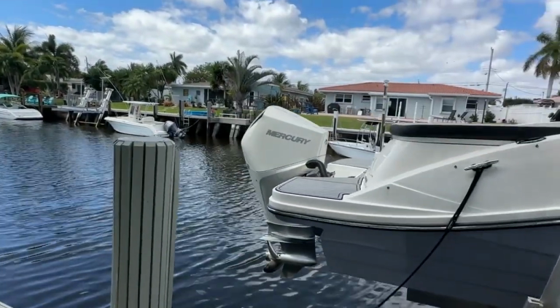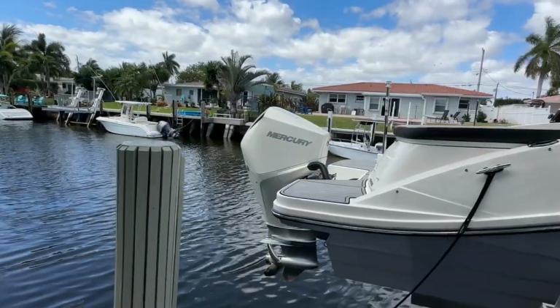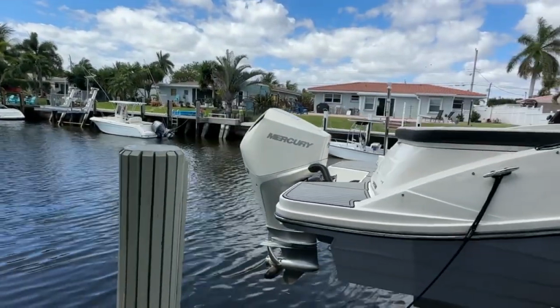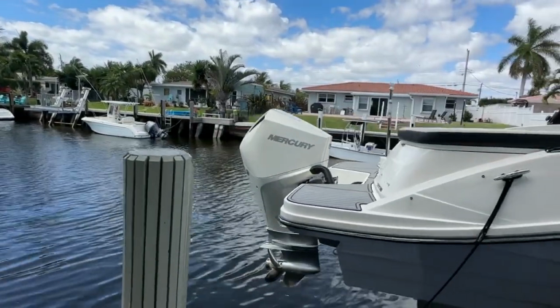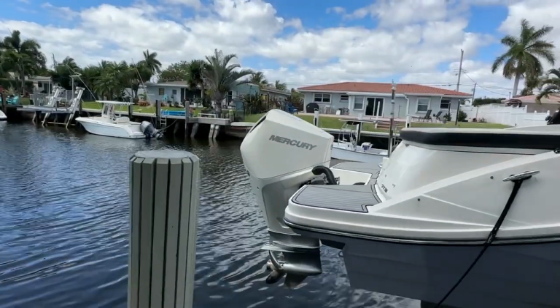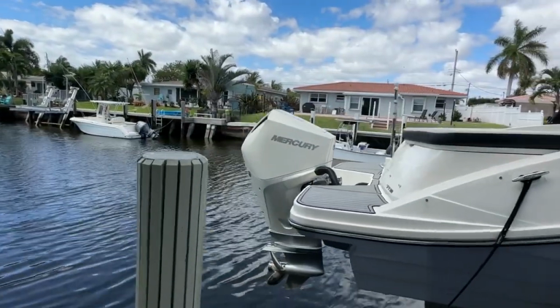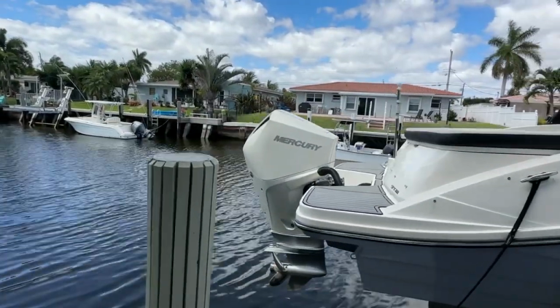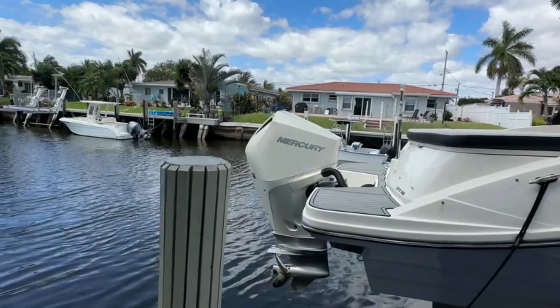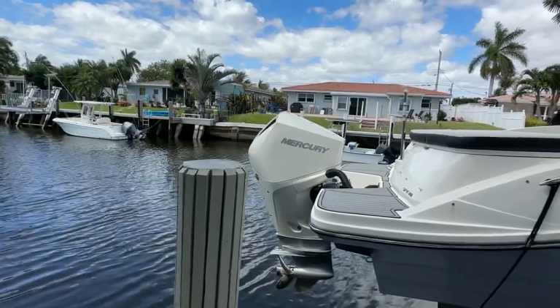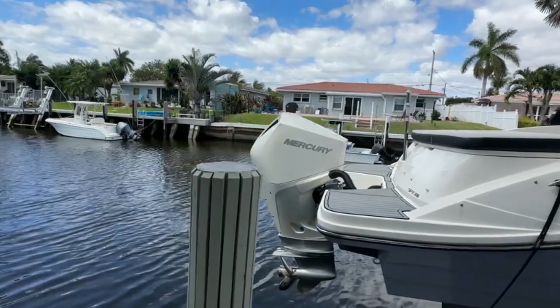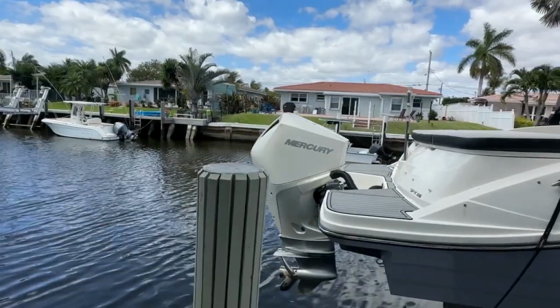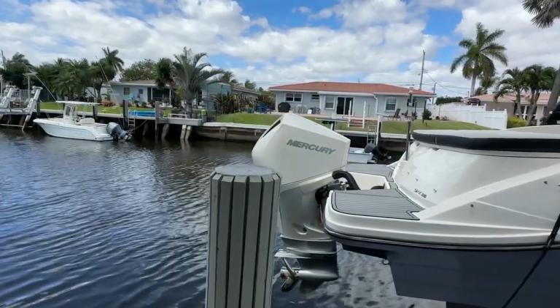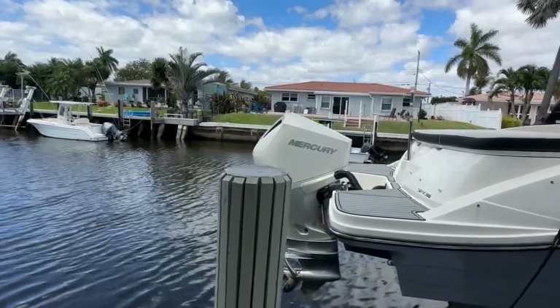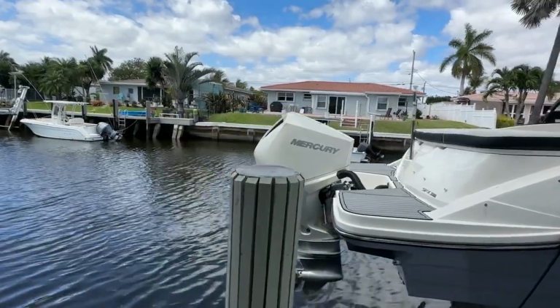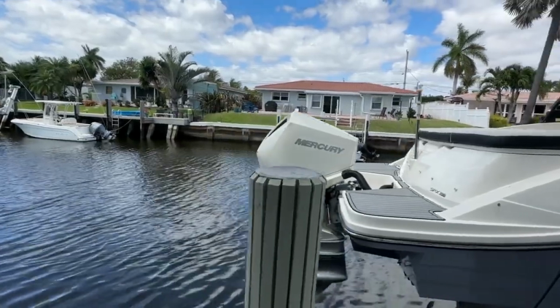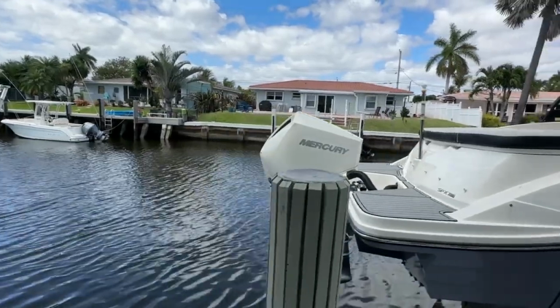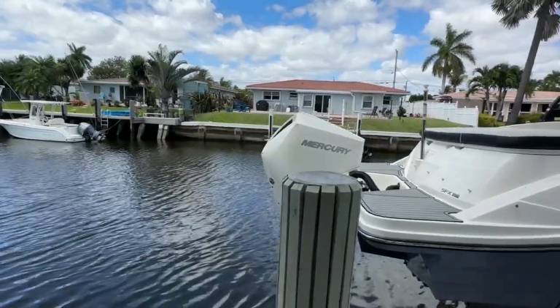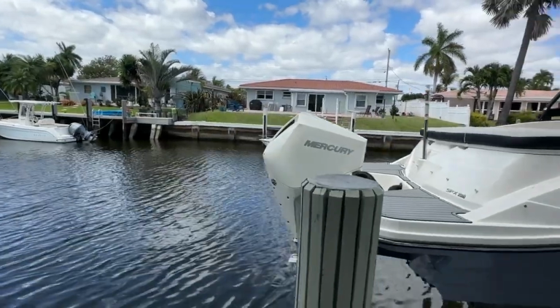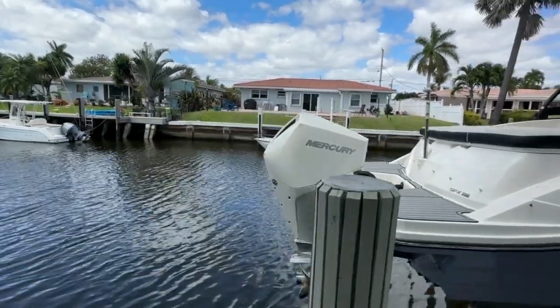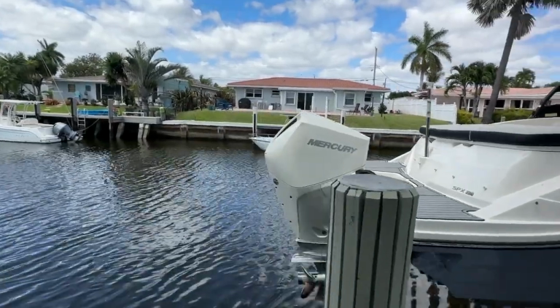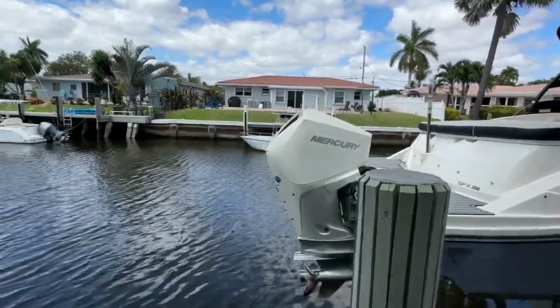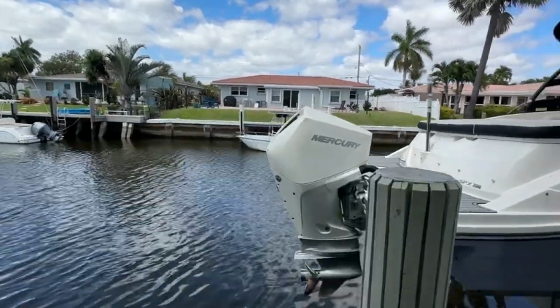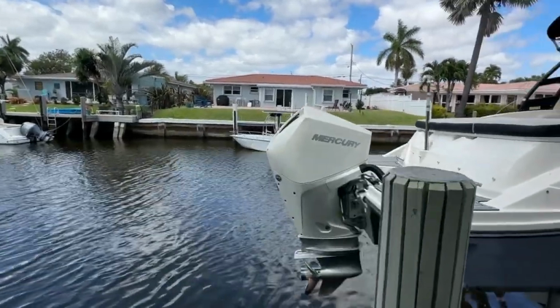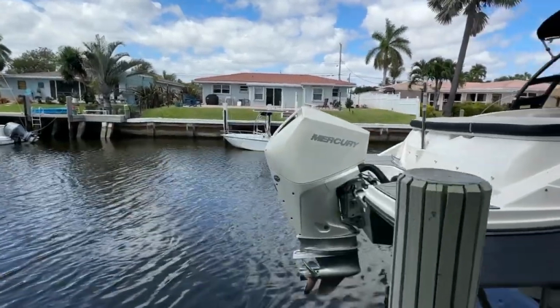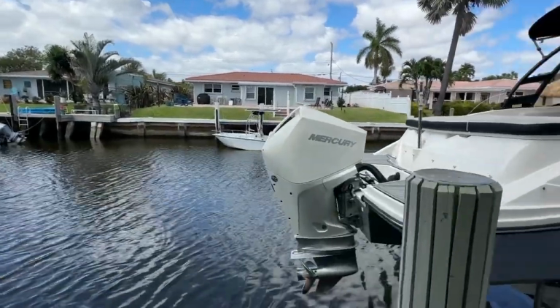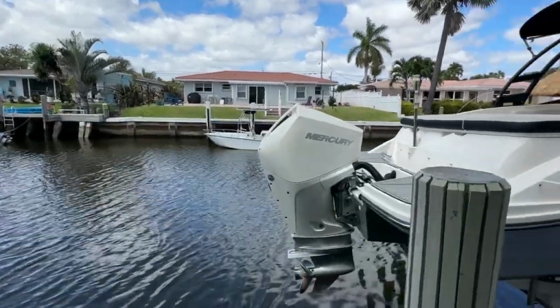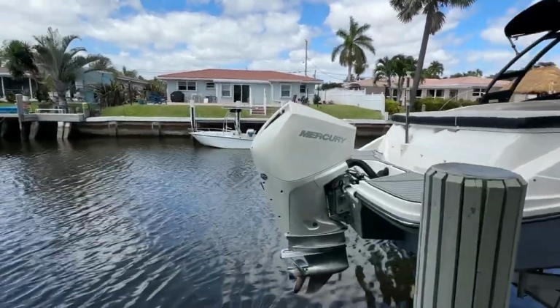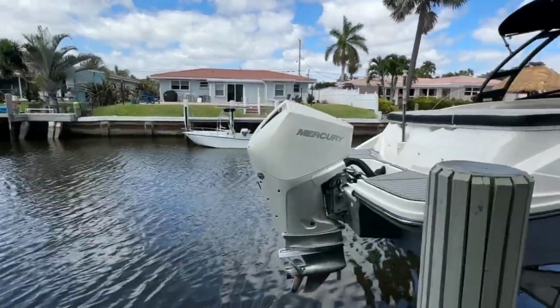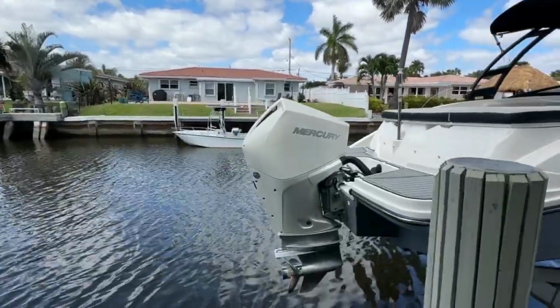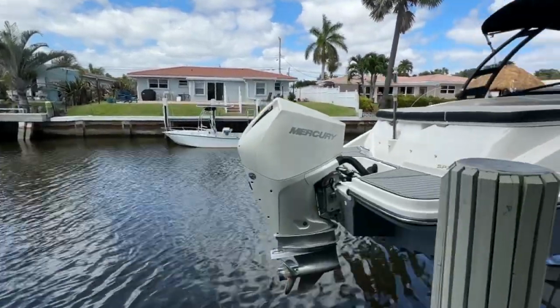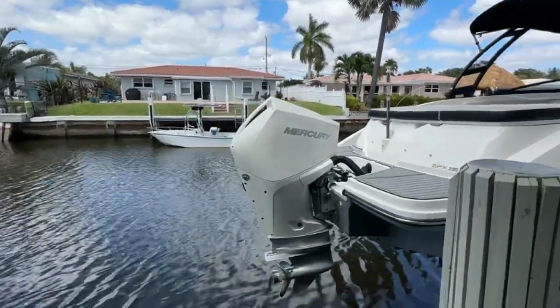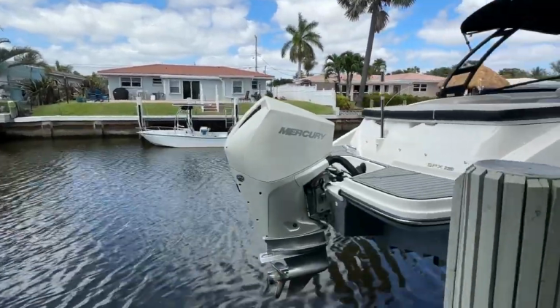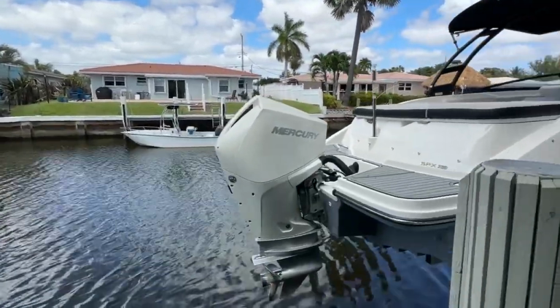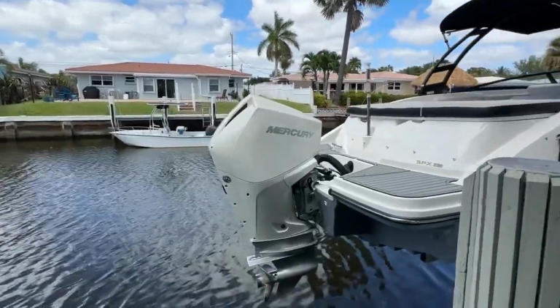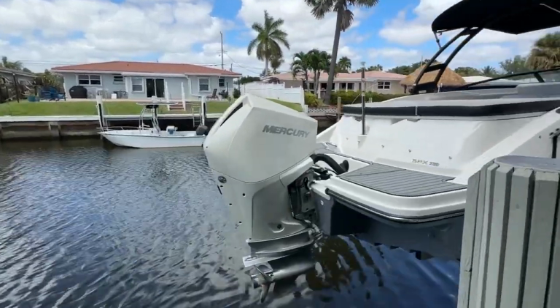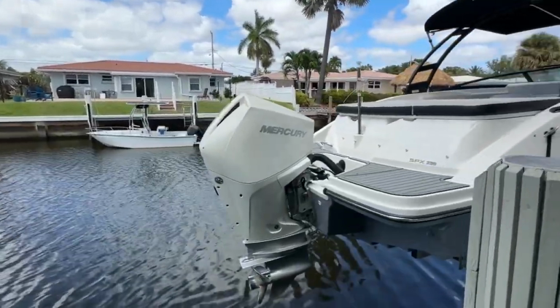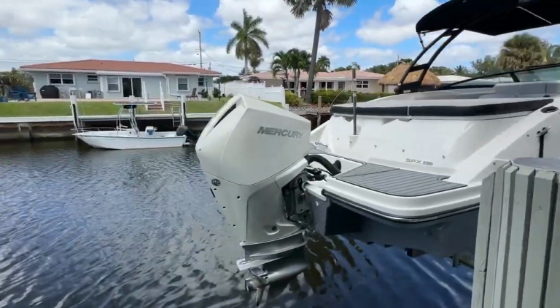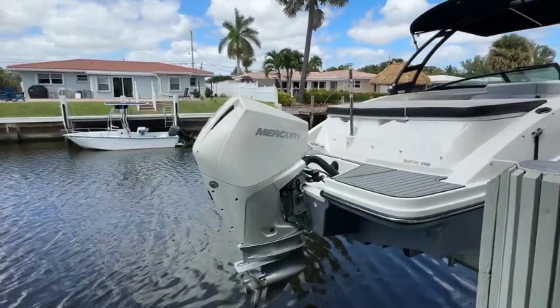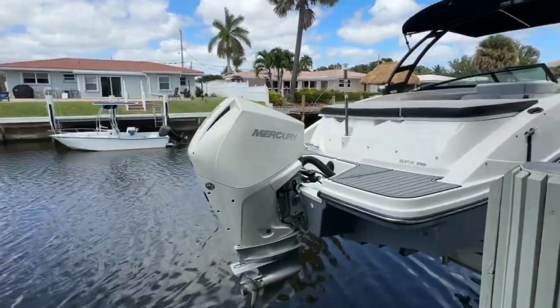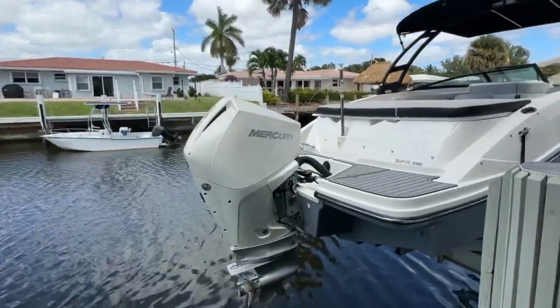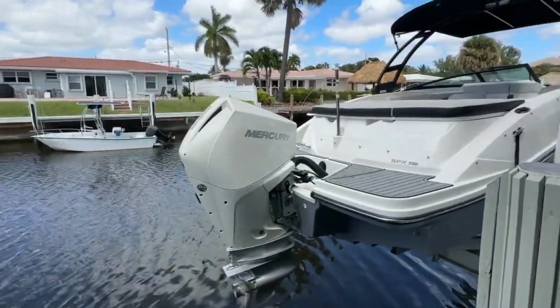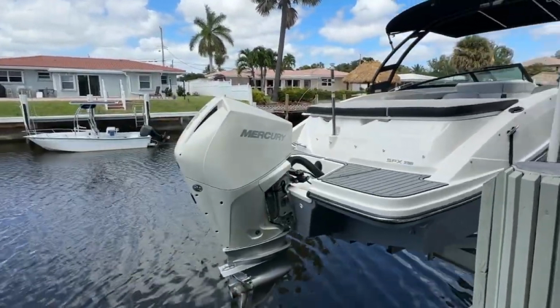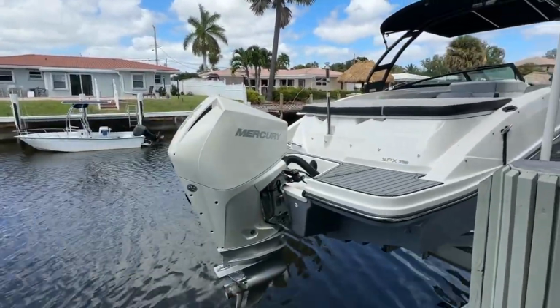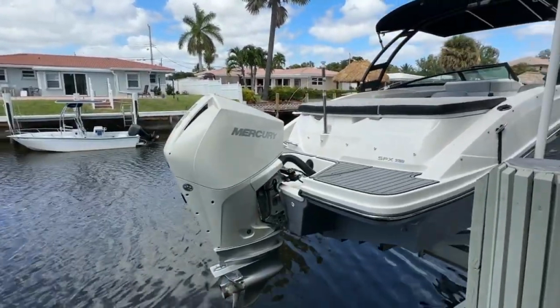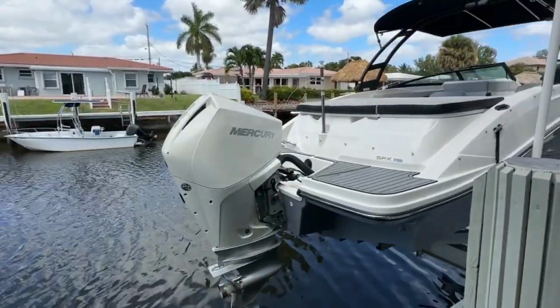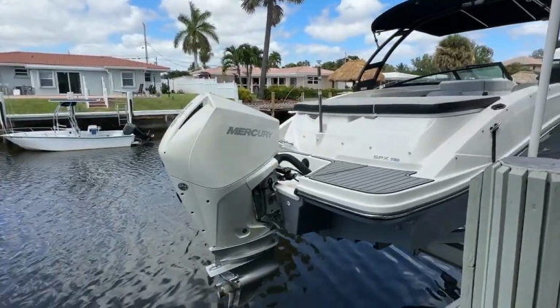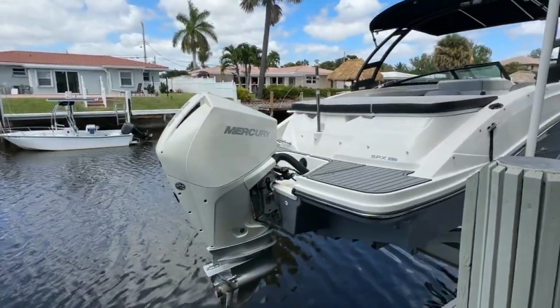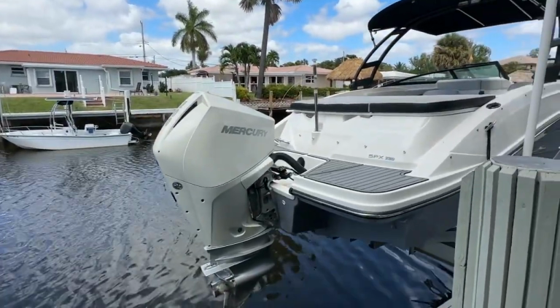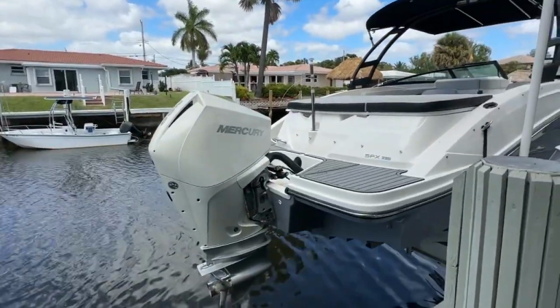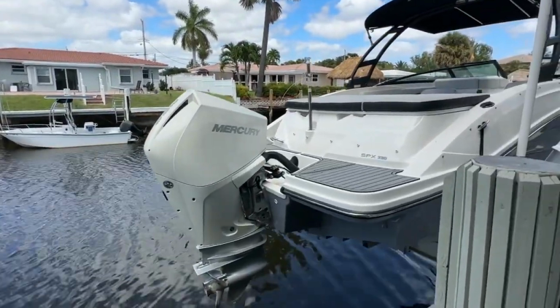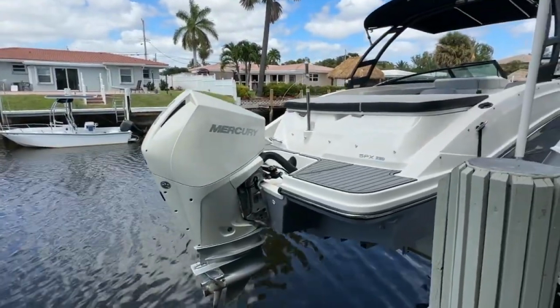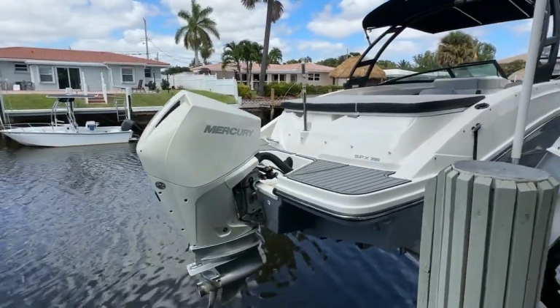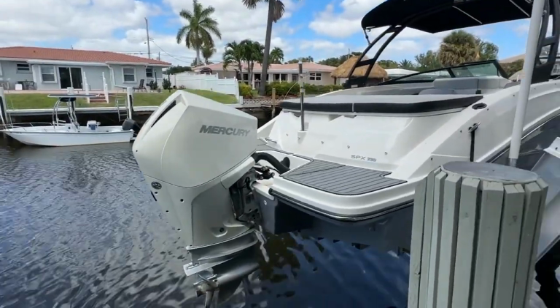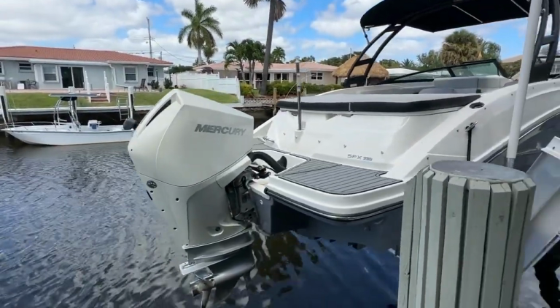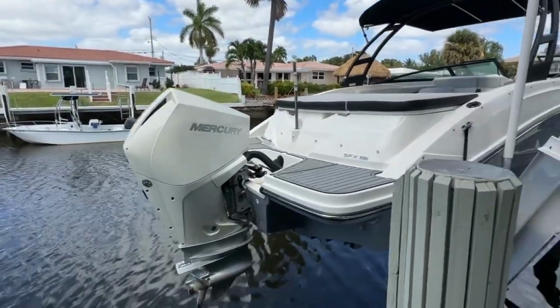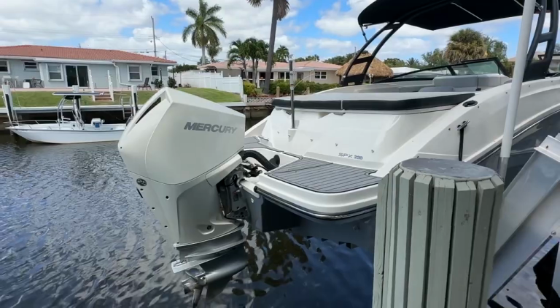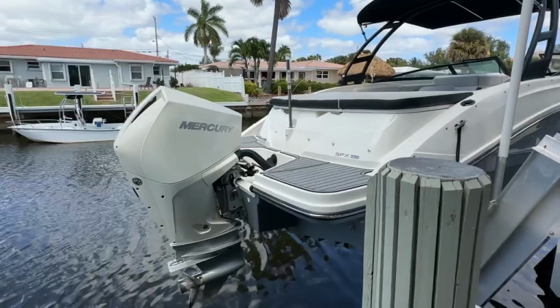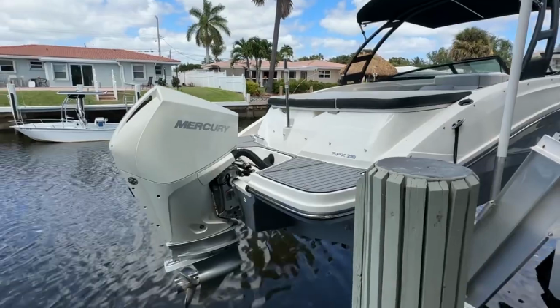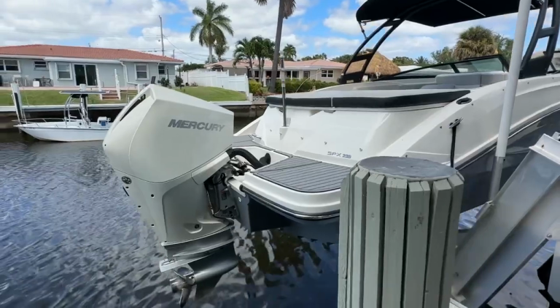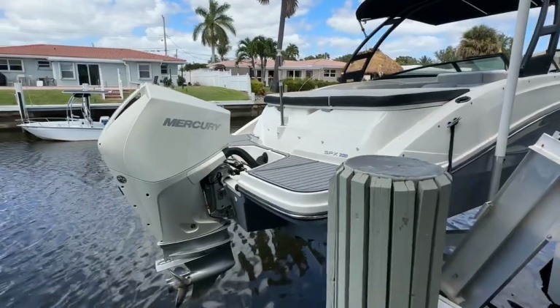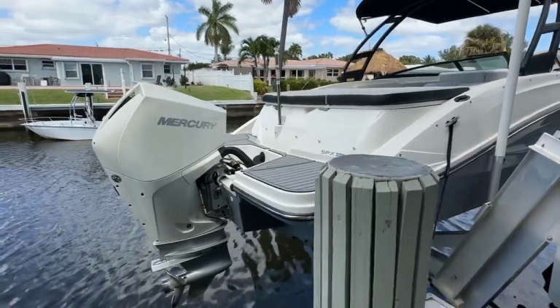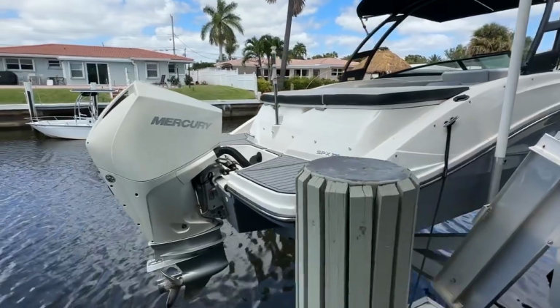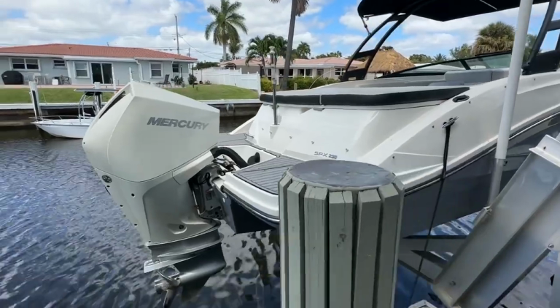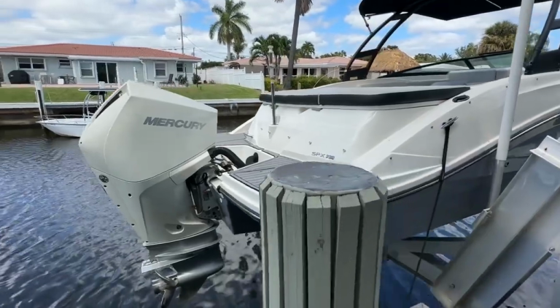Powered with a 200 horsepower Mercury. I don't have the keys at the moment so I don't know the hours, but they'll be on the listing.